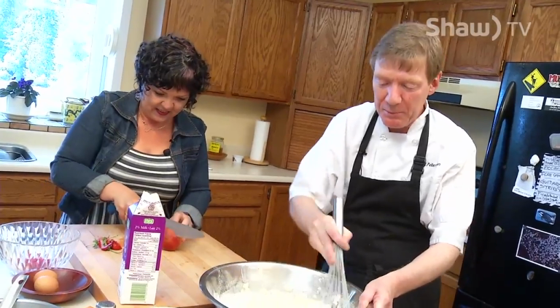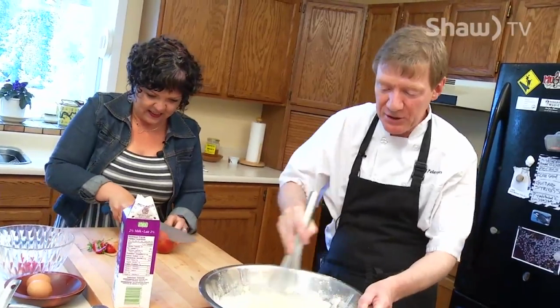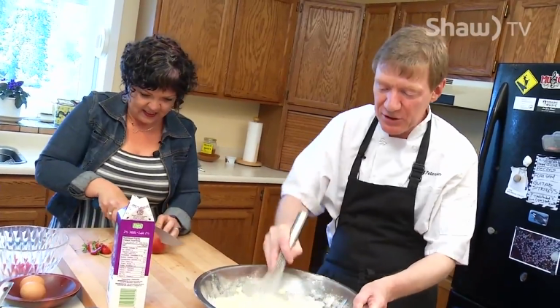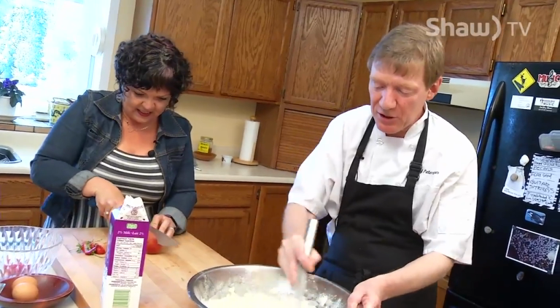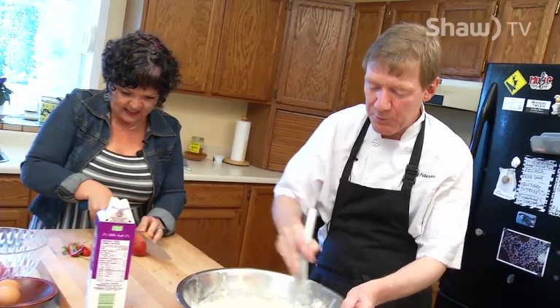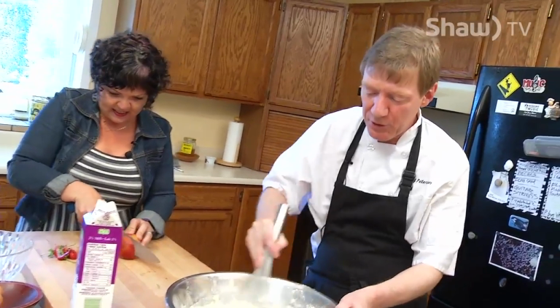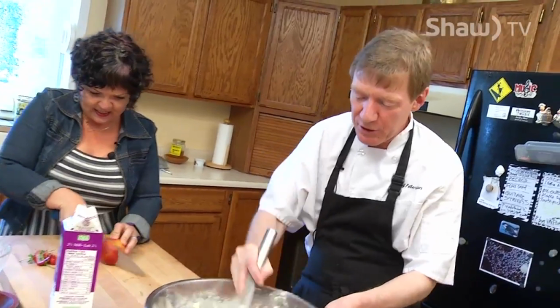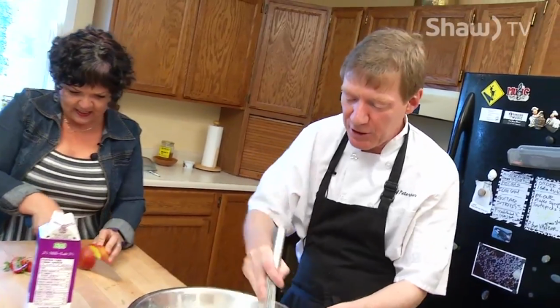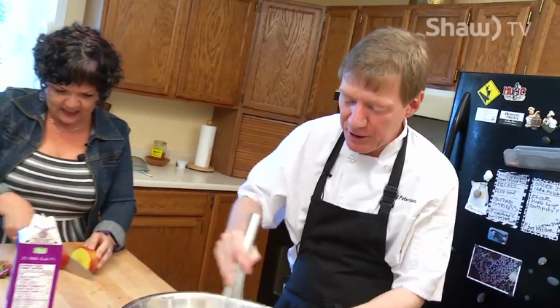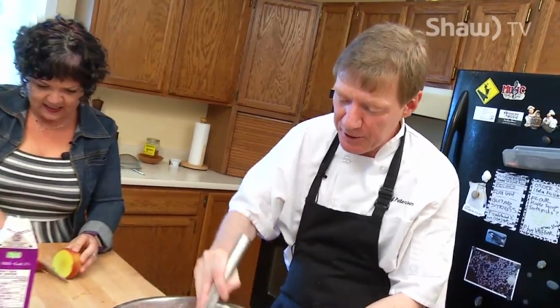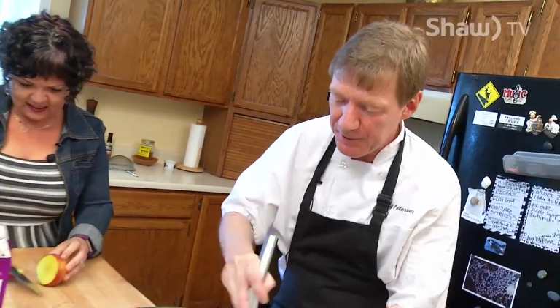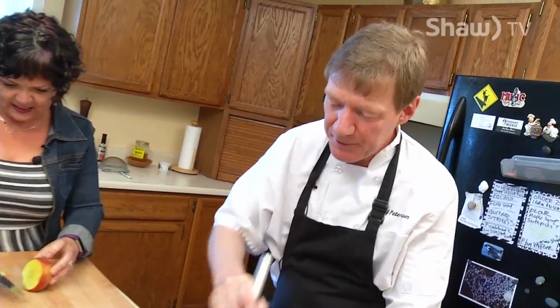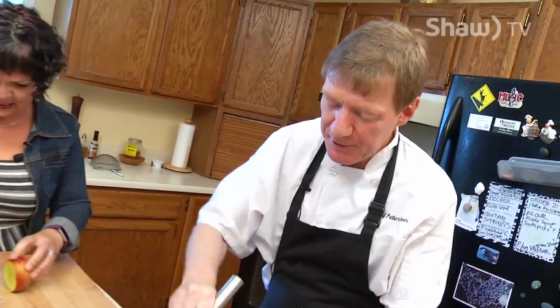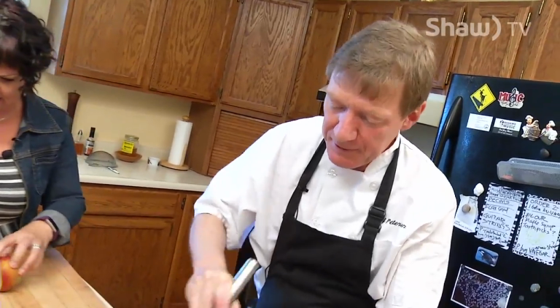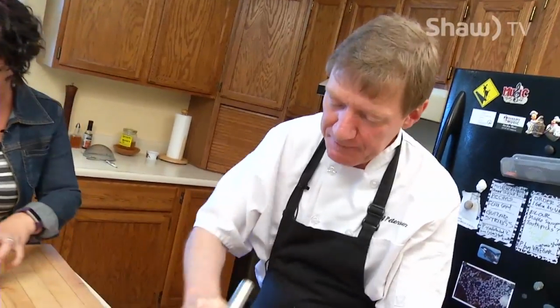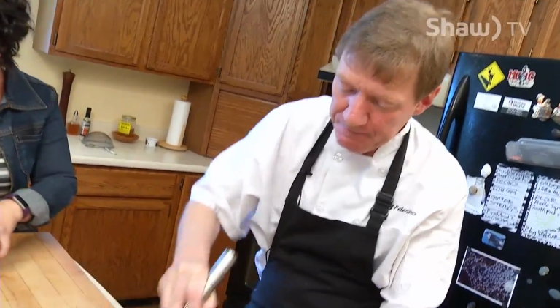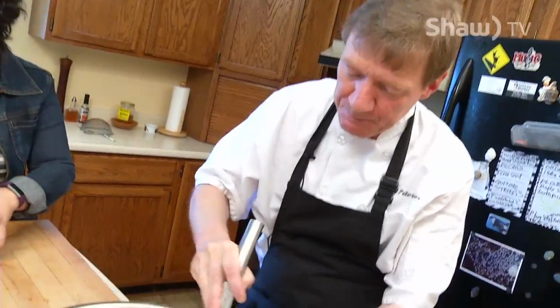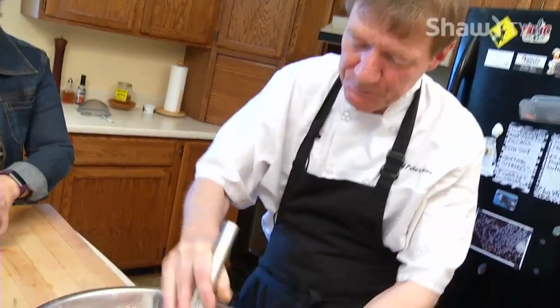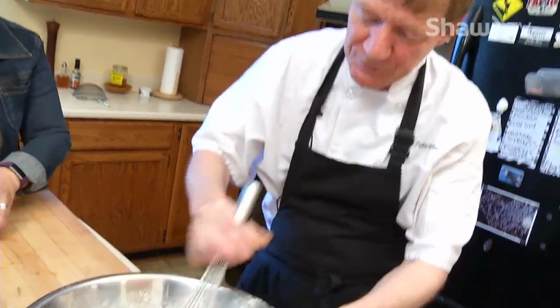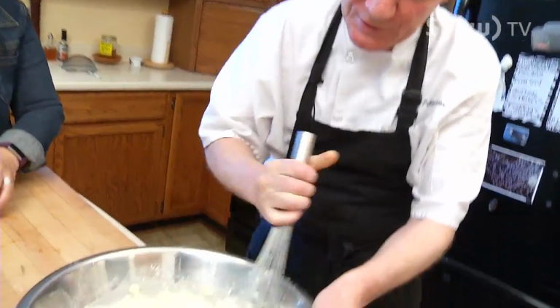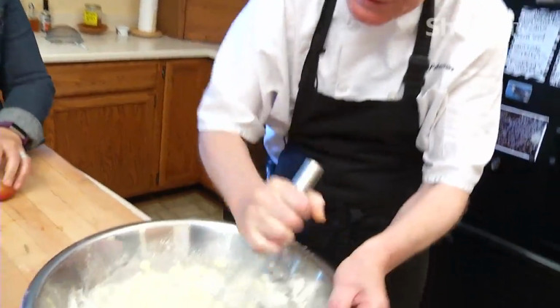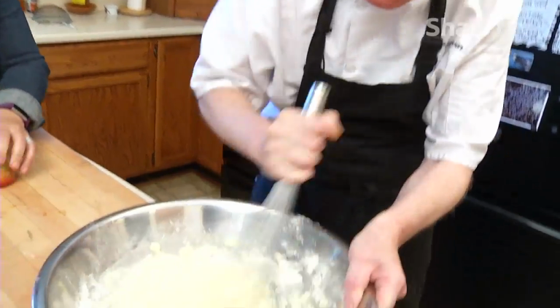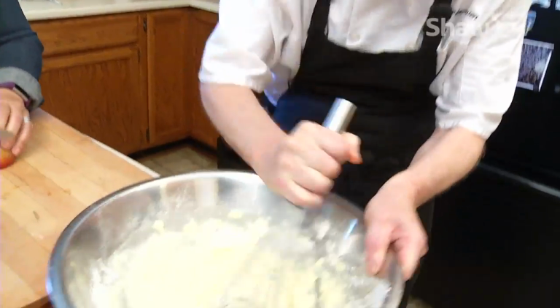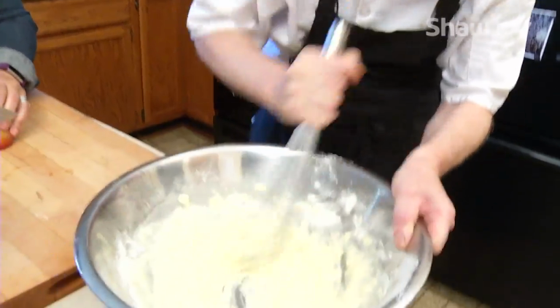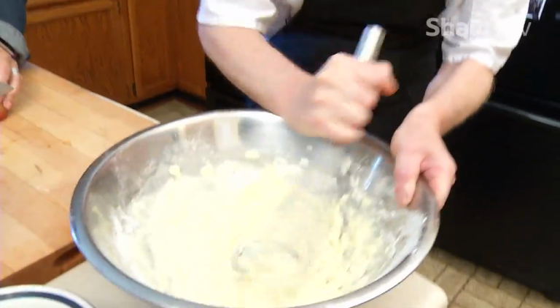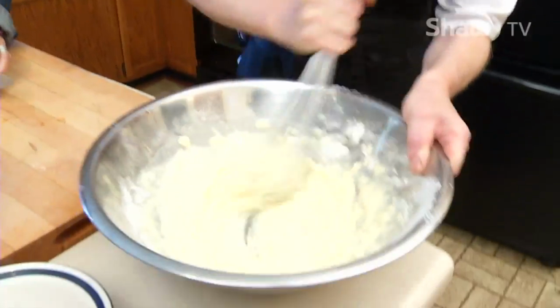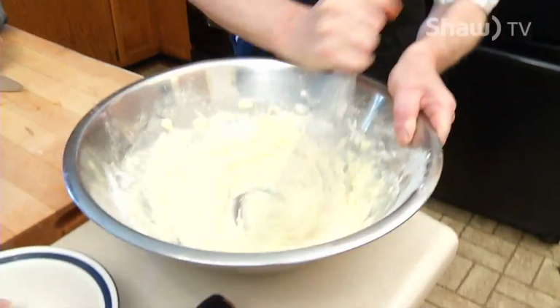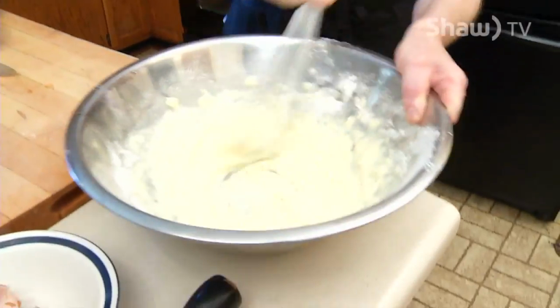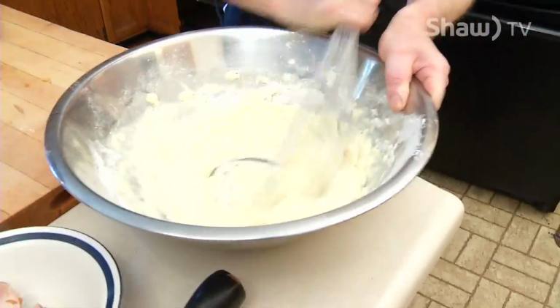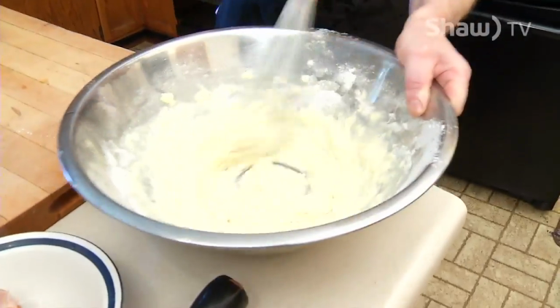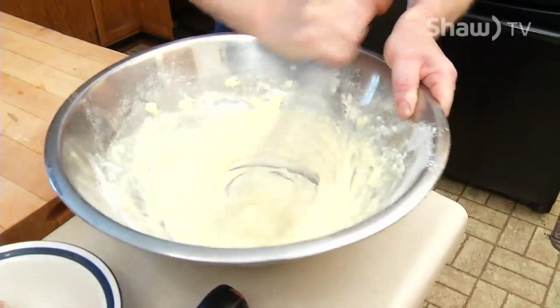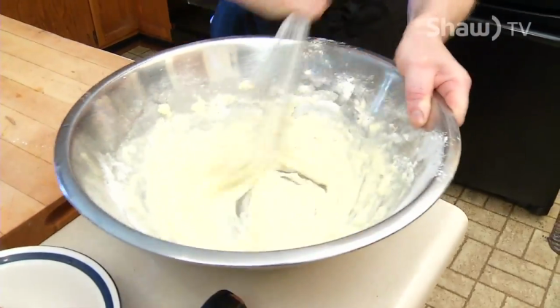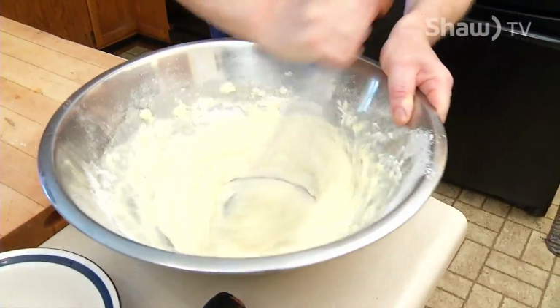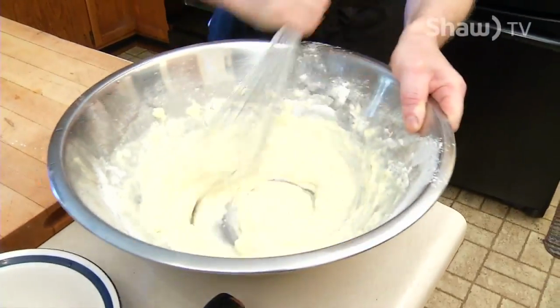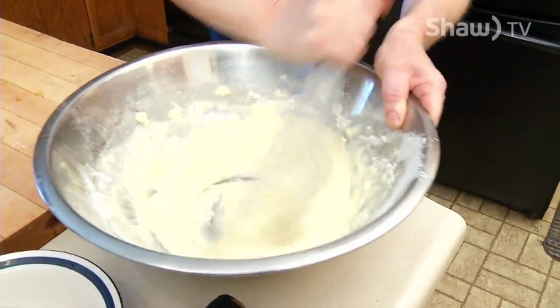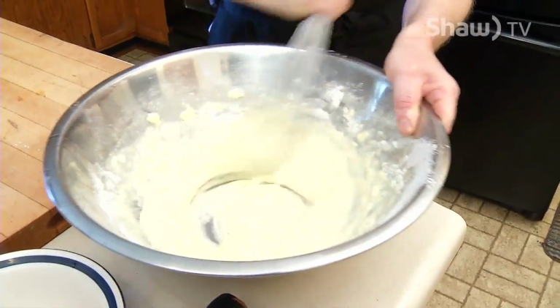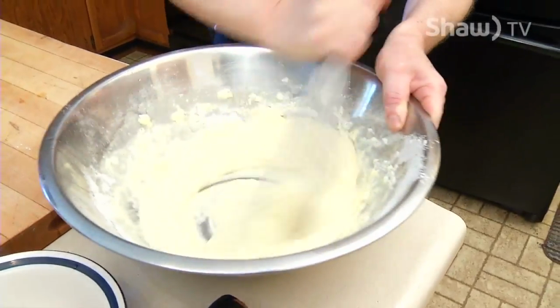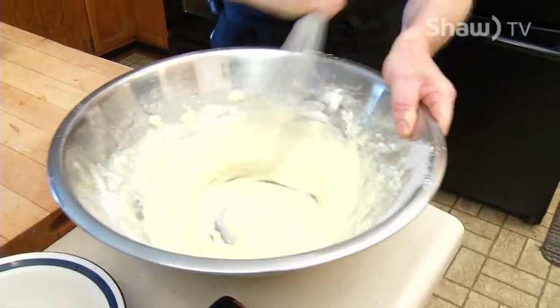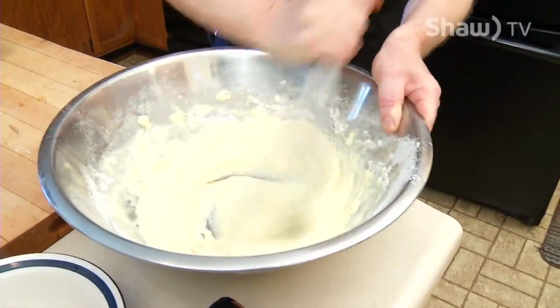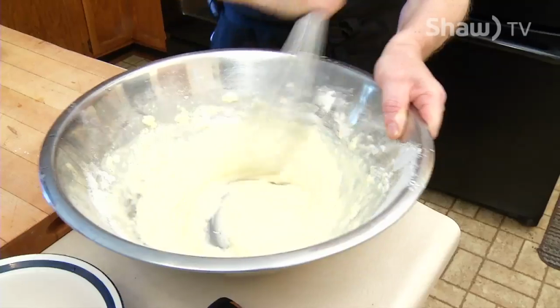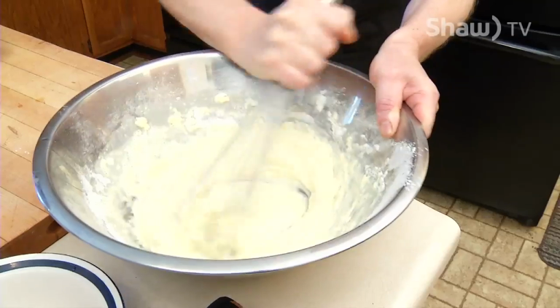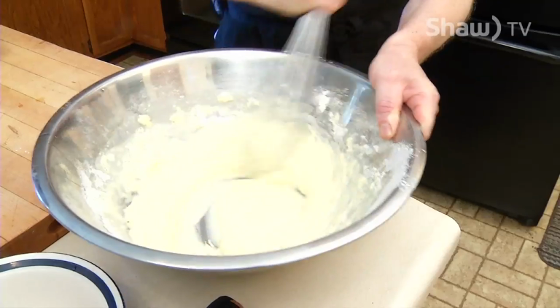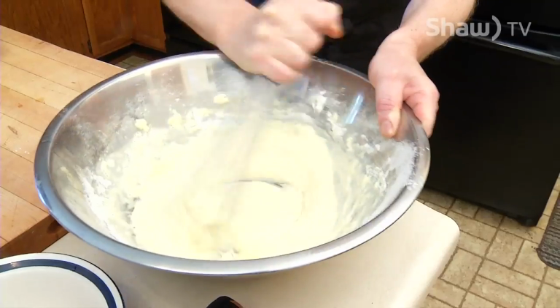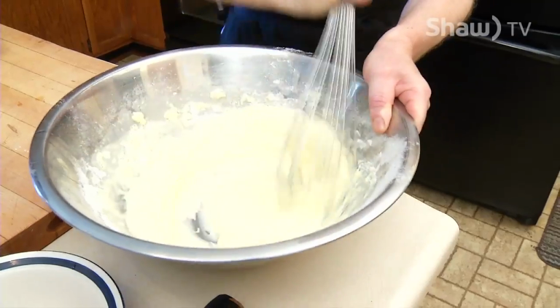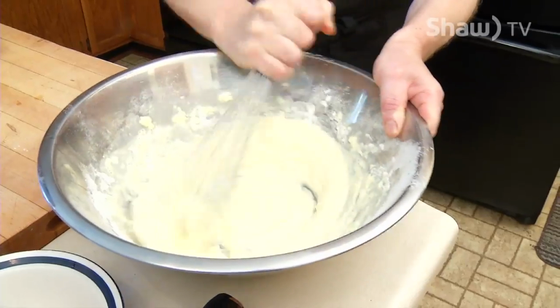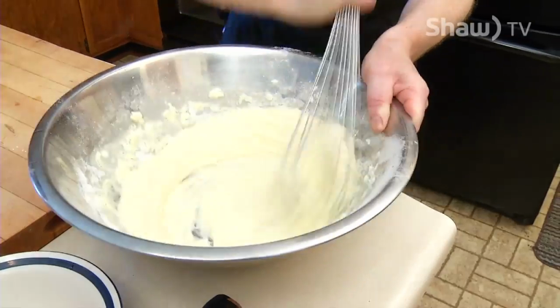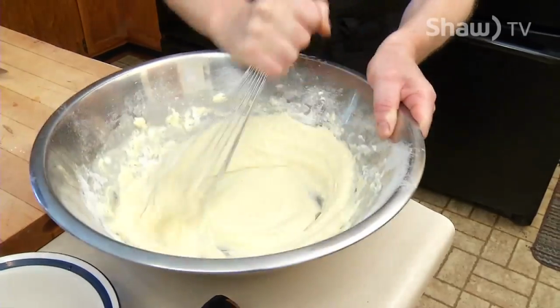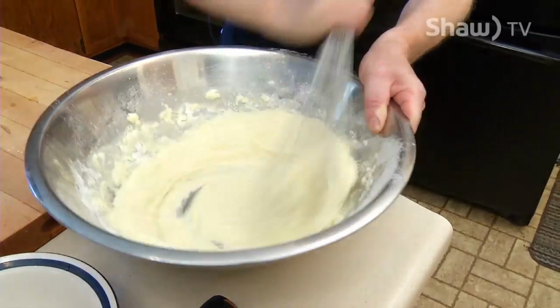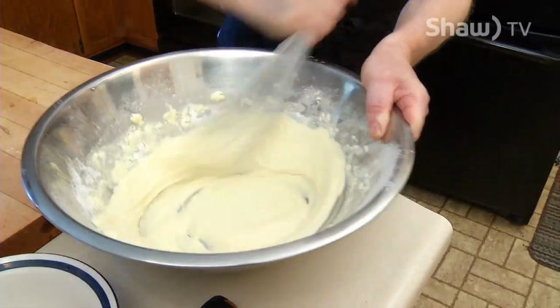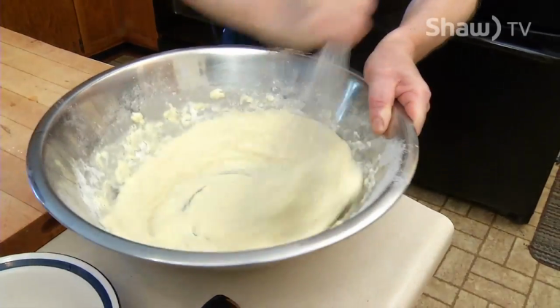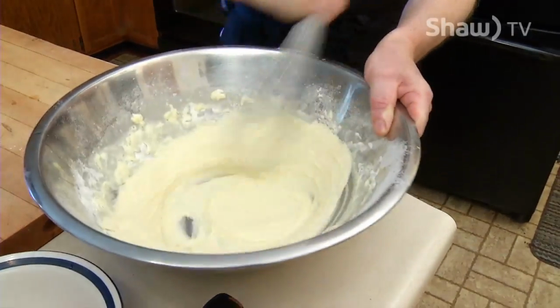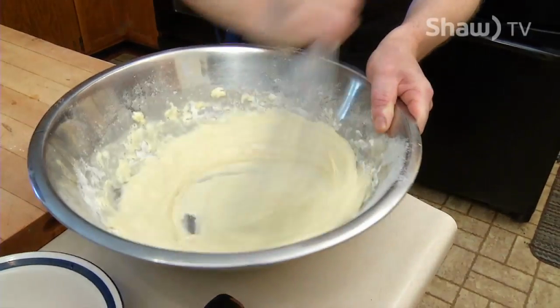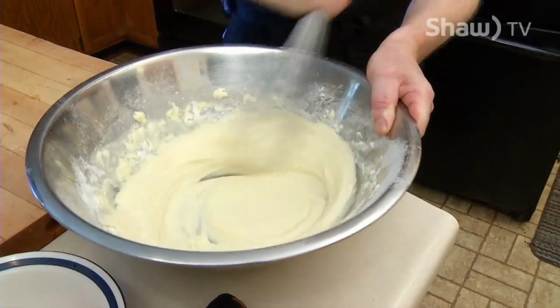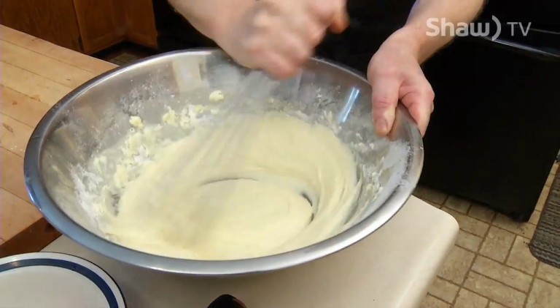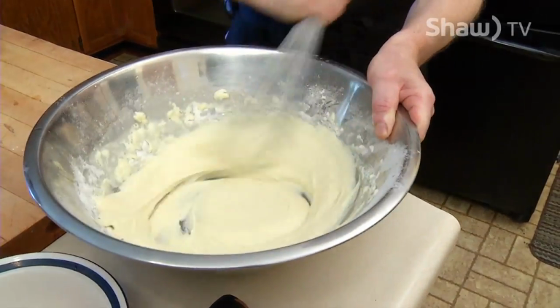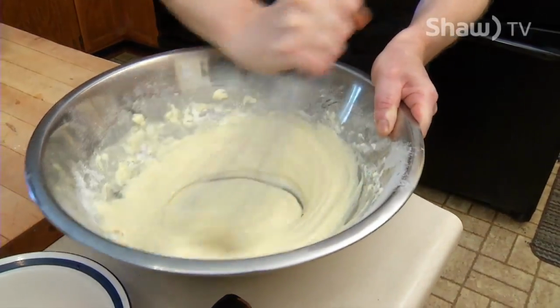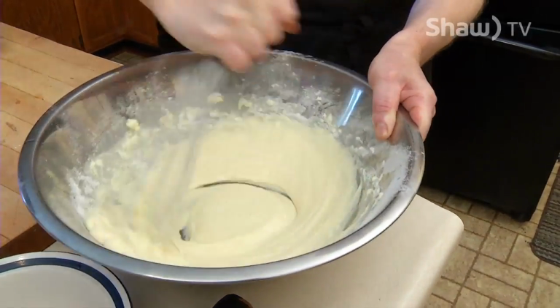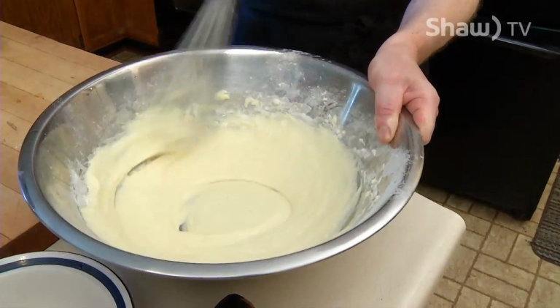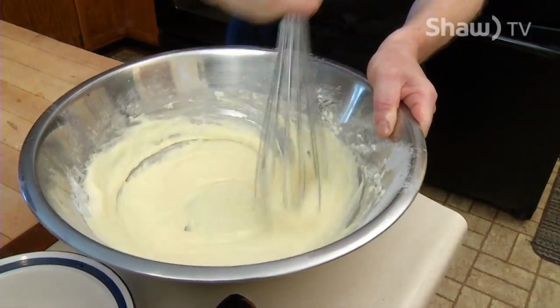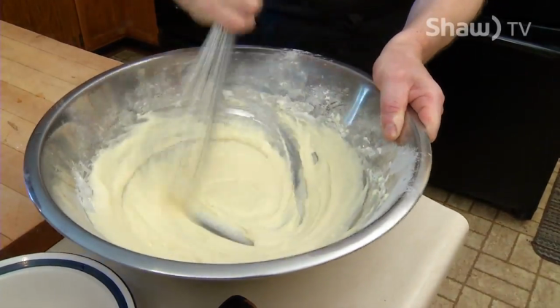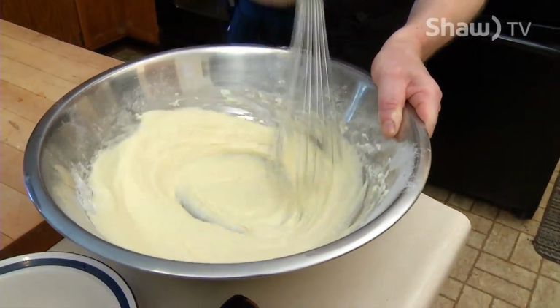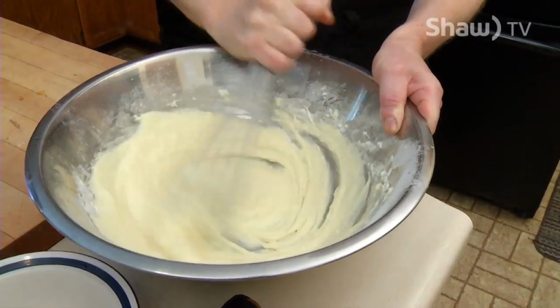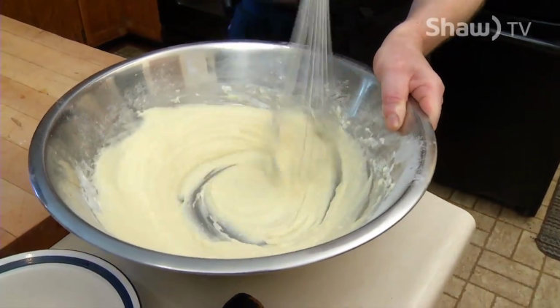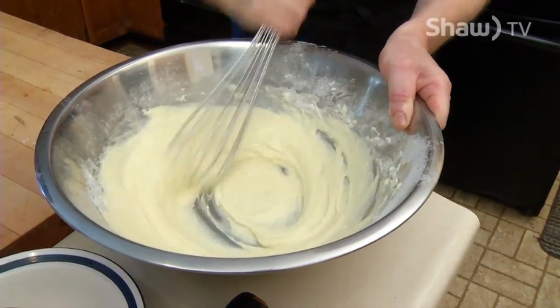I'm mixing it up really good here. I'm gonna give it a good mix and make it all nice and smooth.